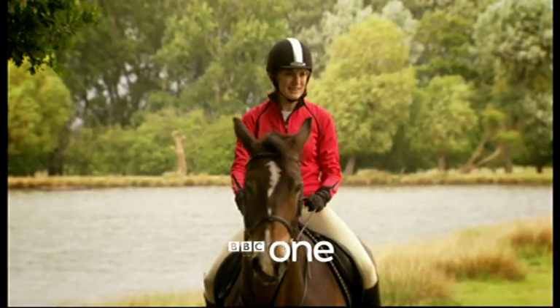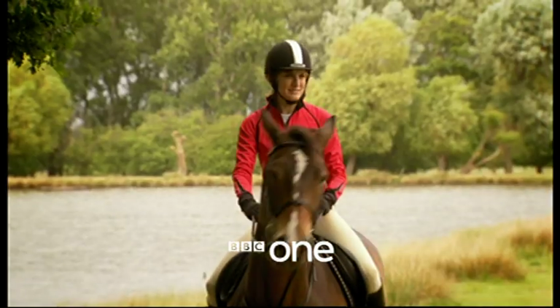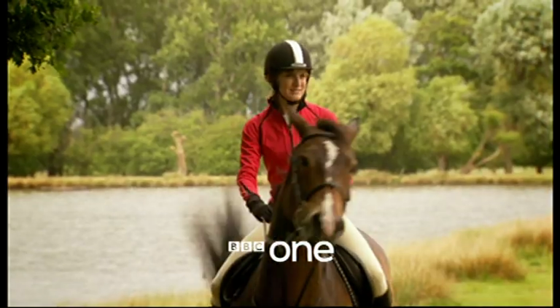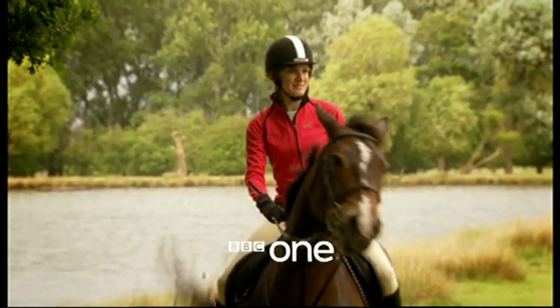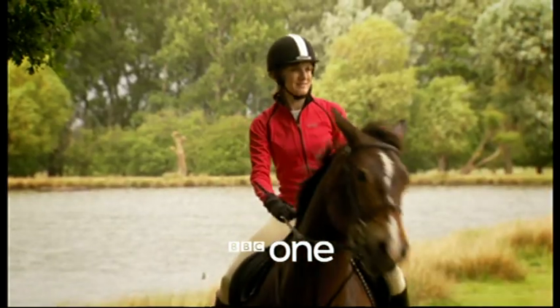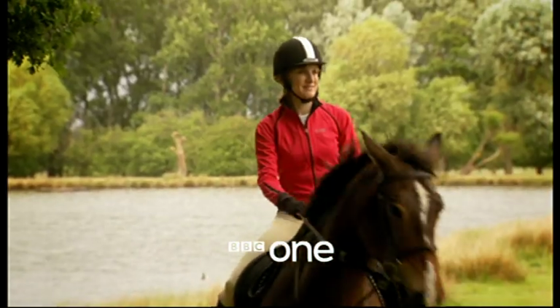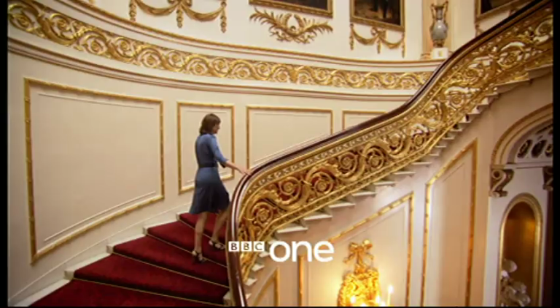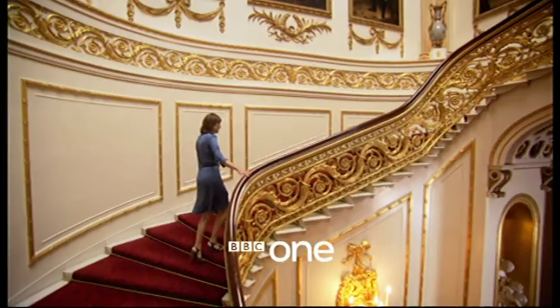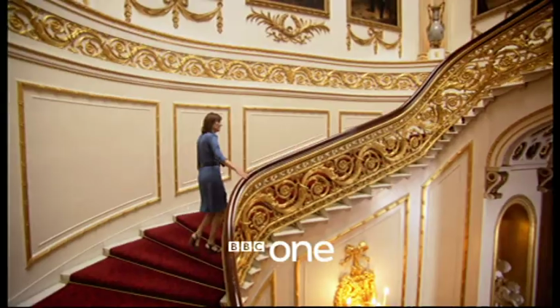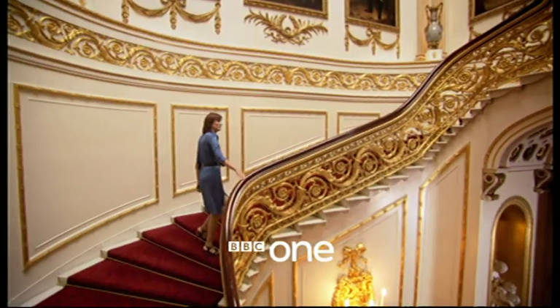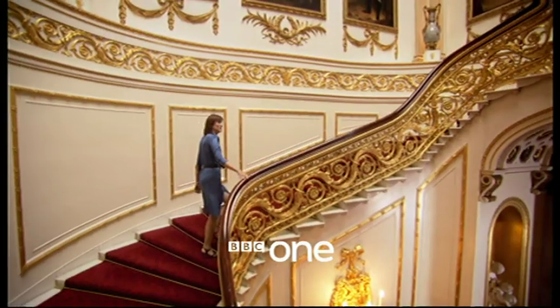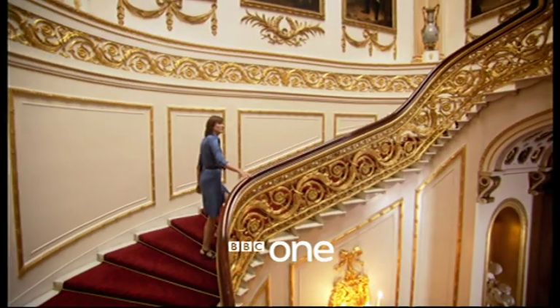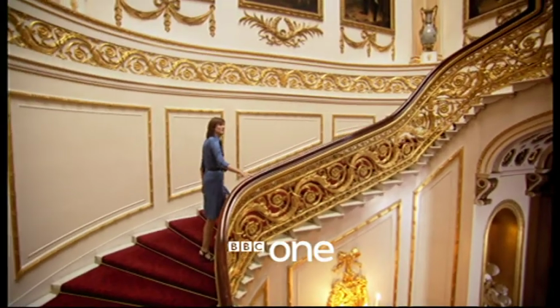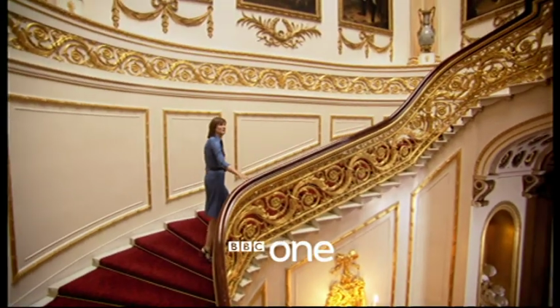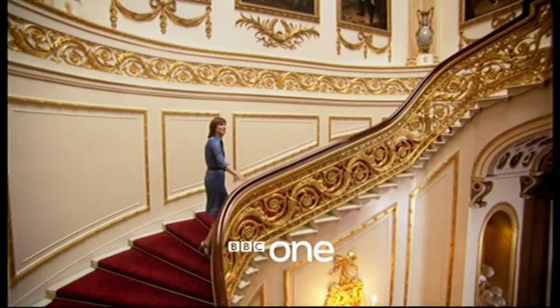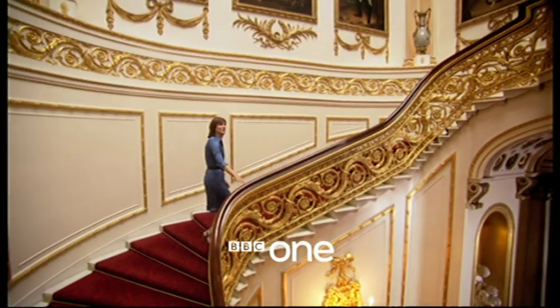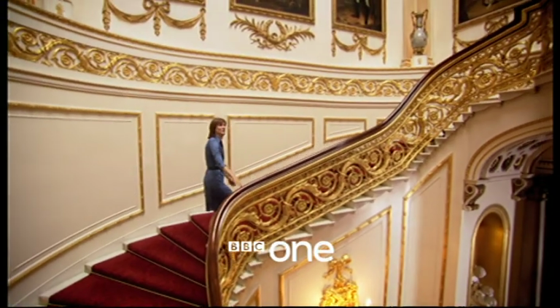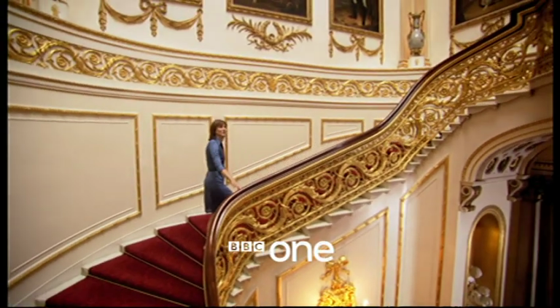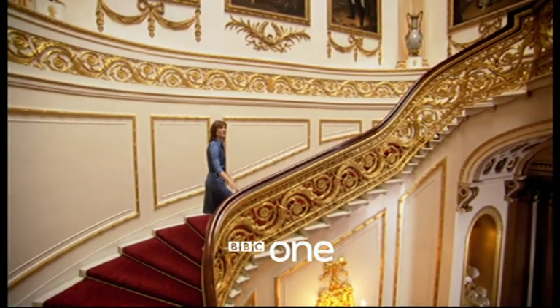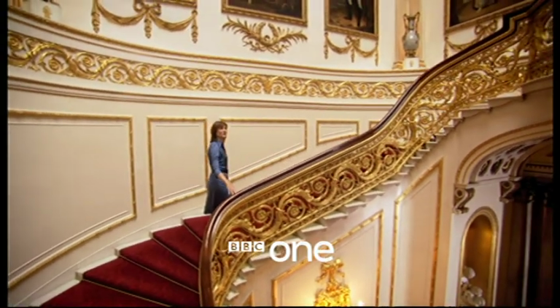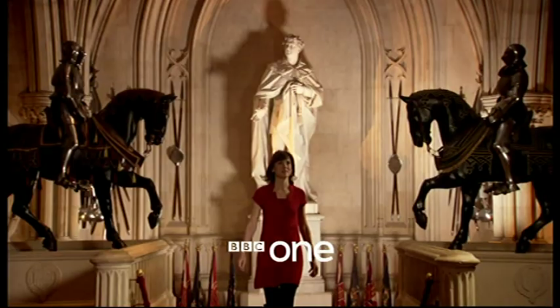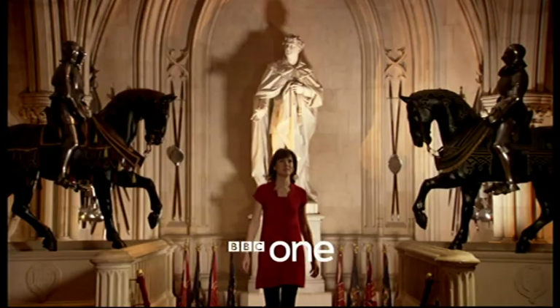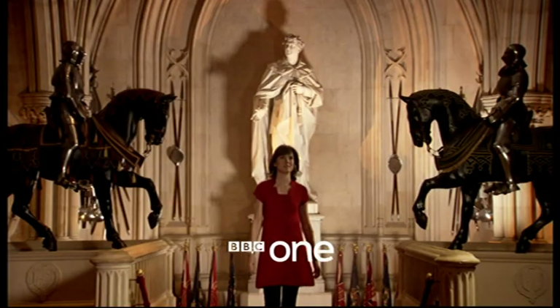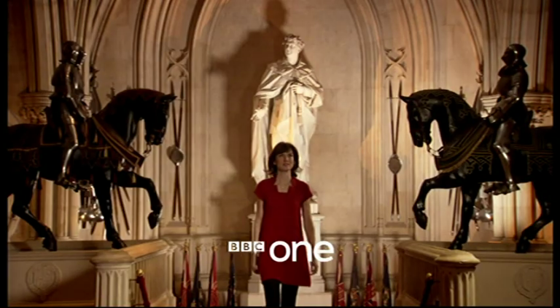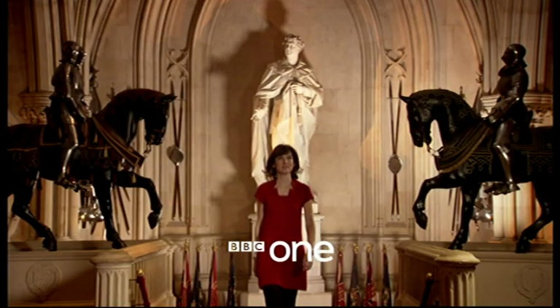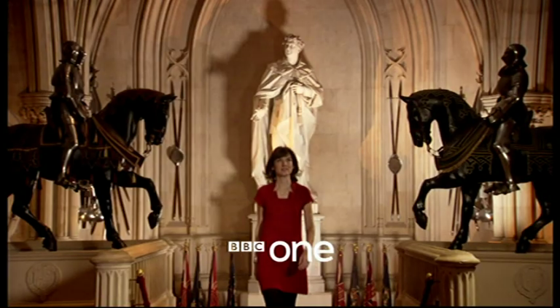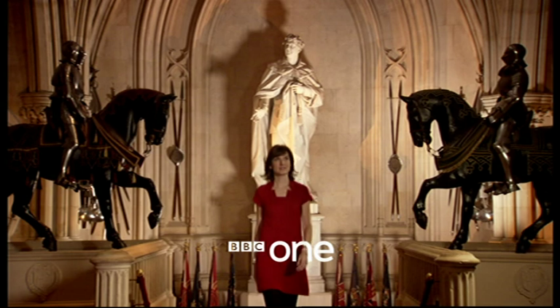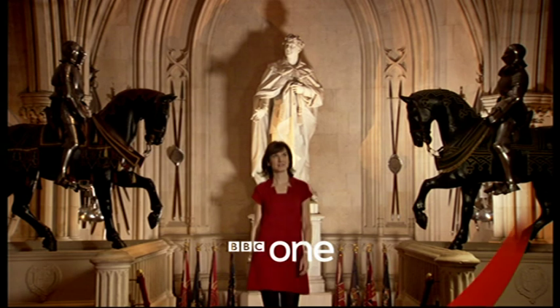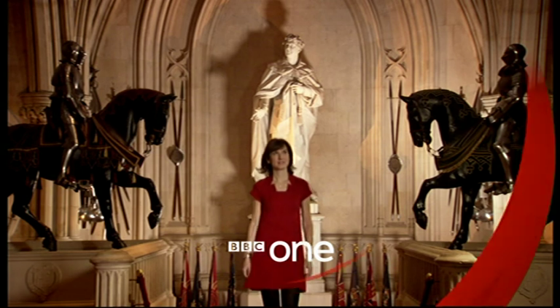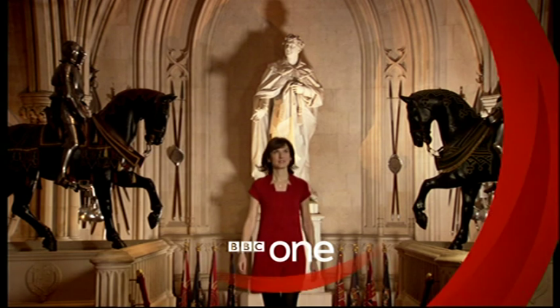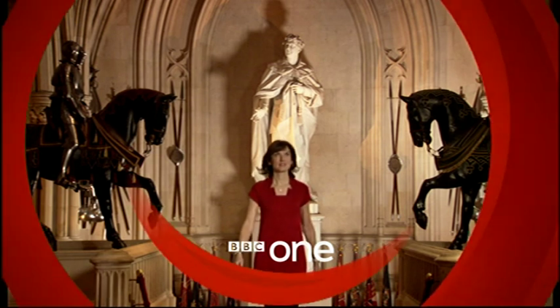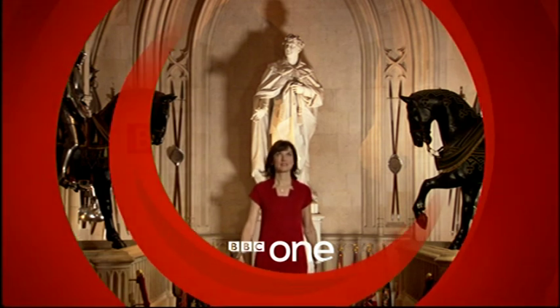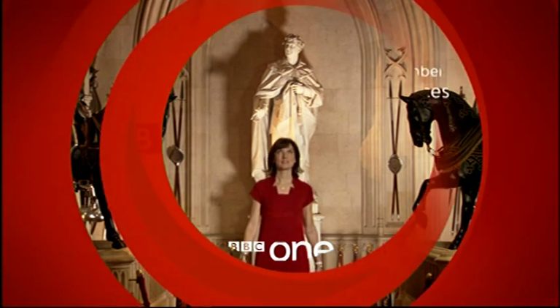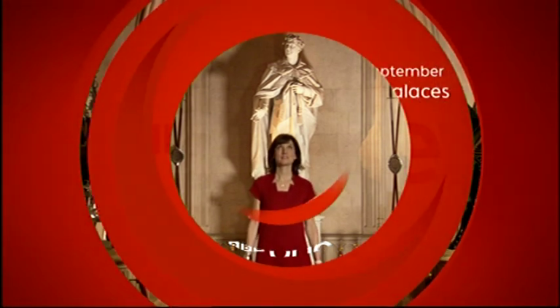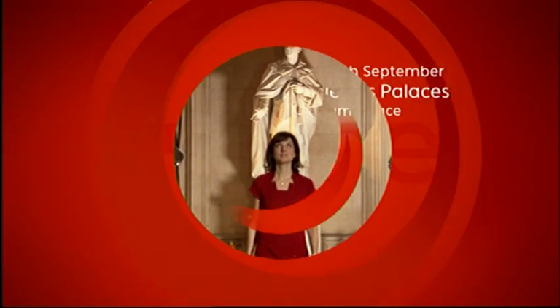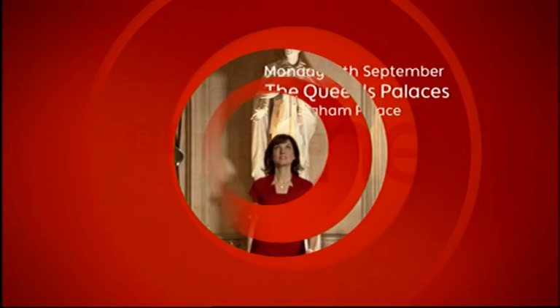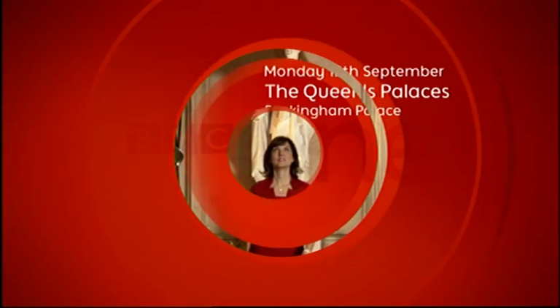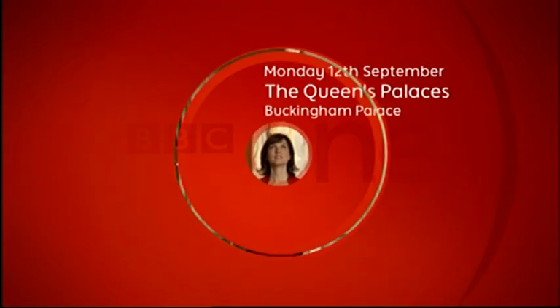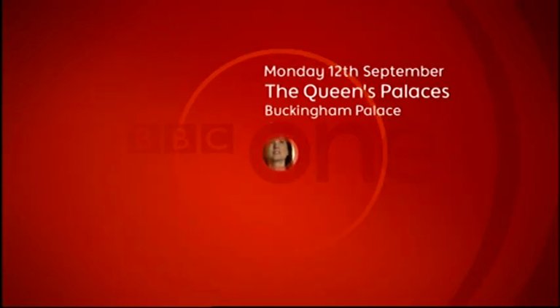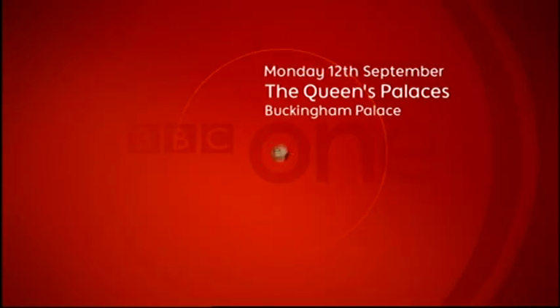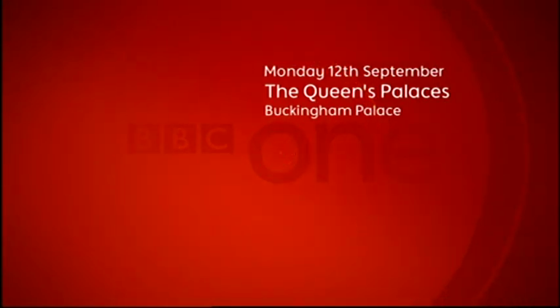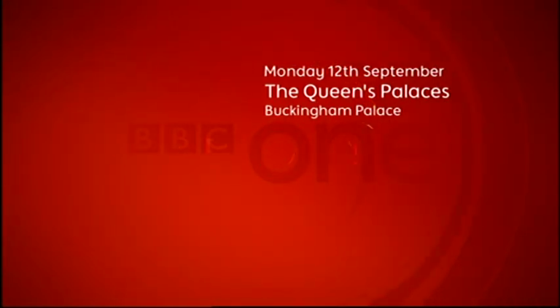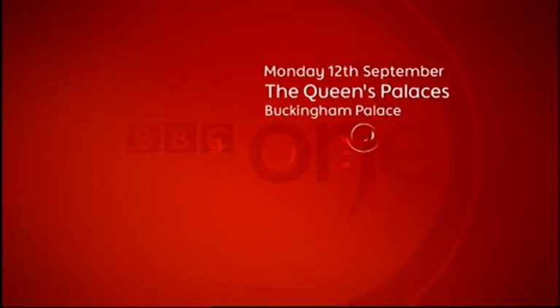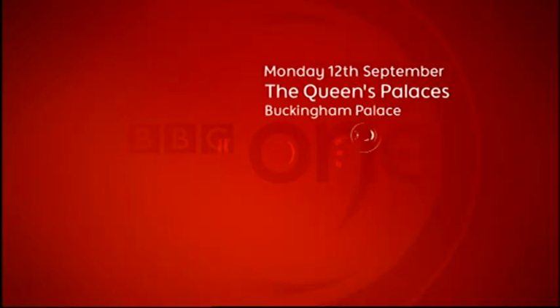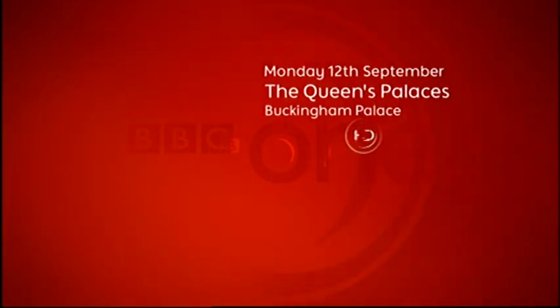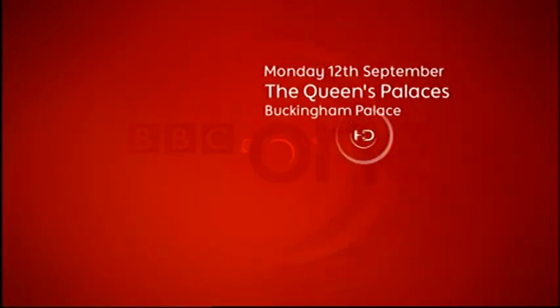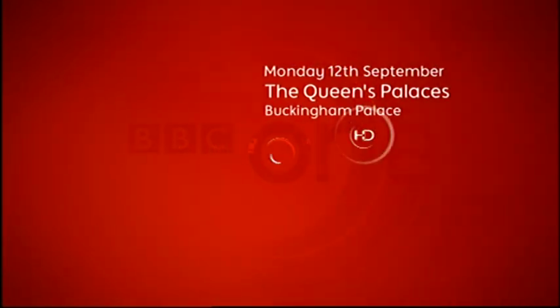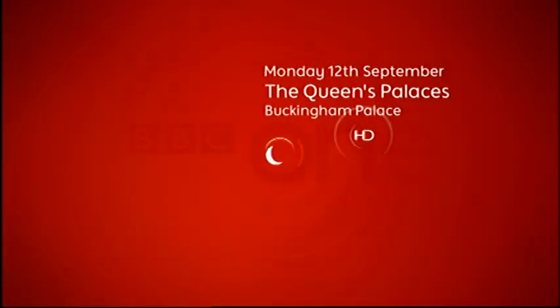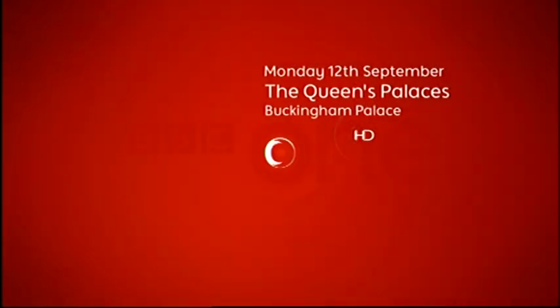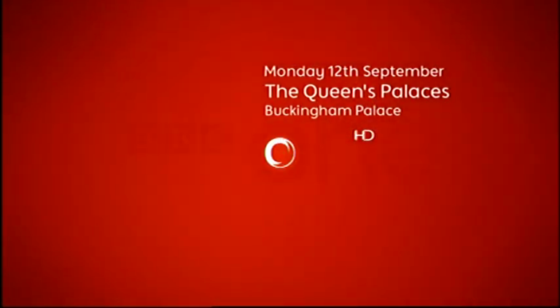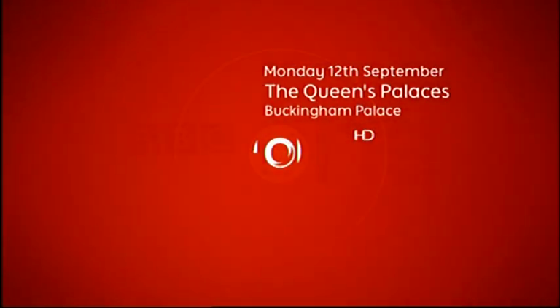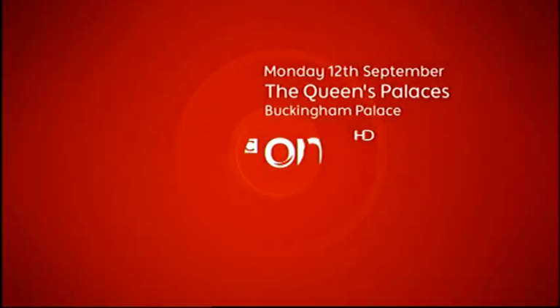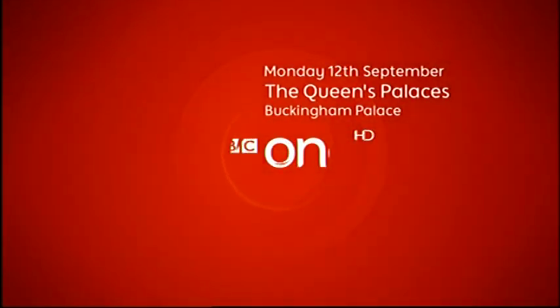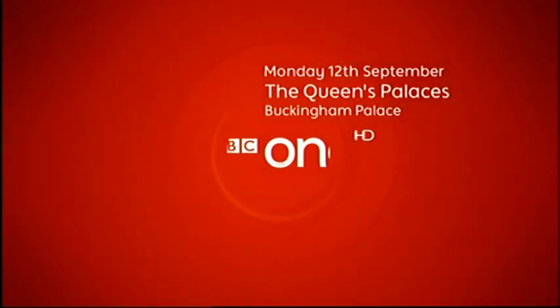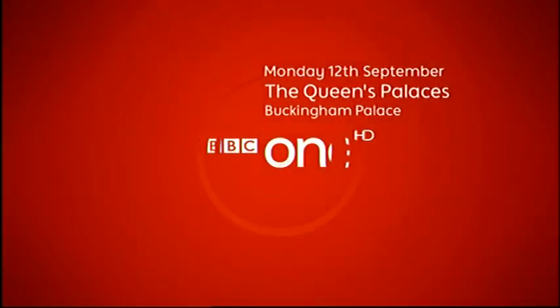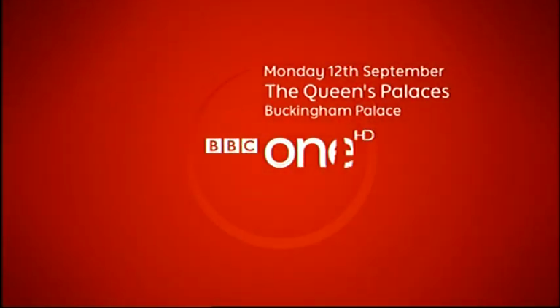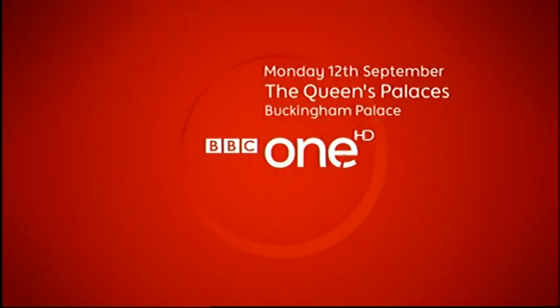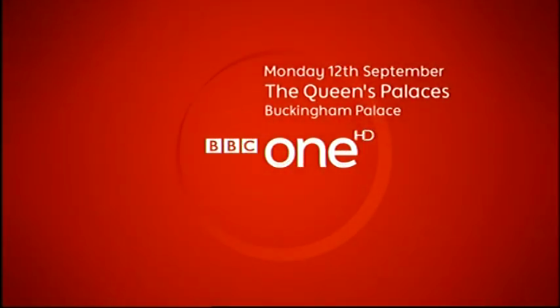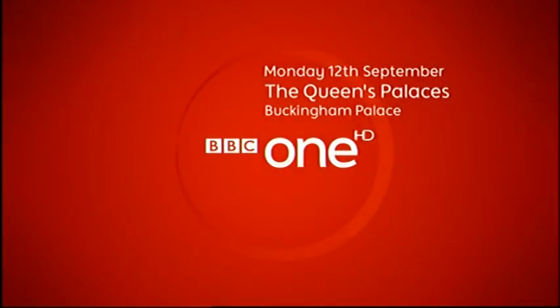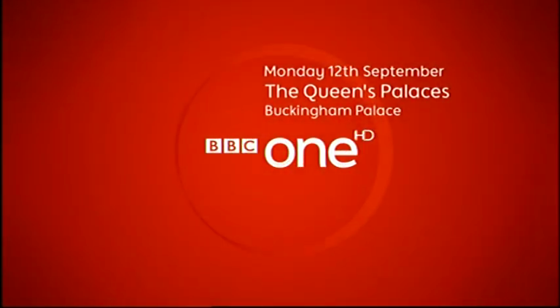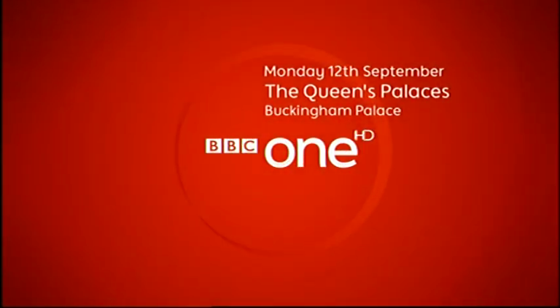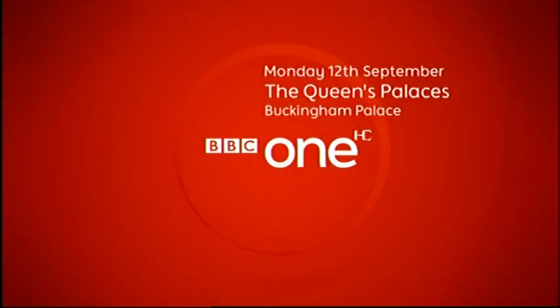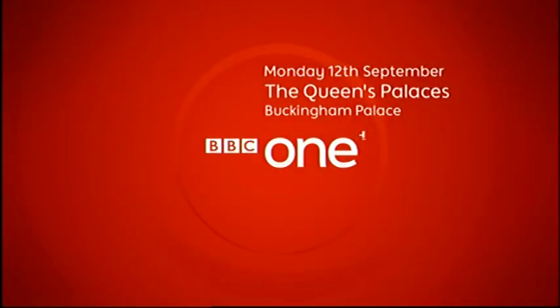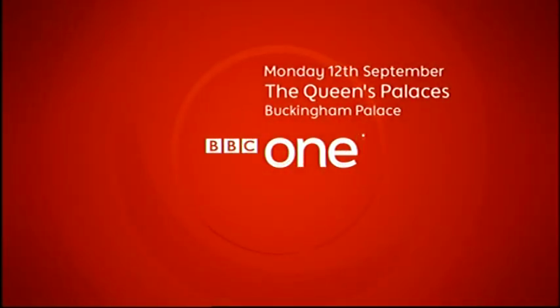Join Fiona Bruce for a private view of the Queen's palaces, starting with Buckingham Palace, Monday 12th September on BBC One and BBC One HD.